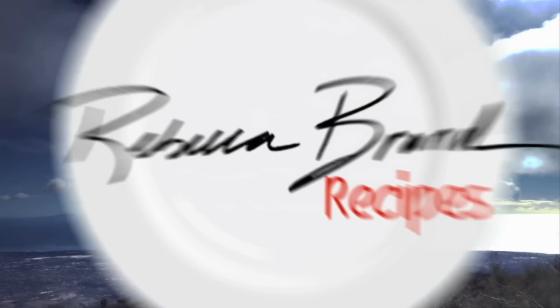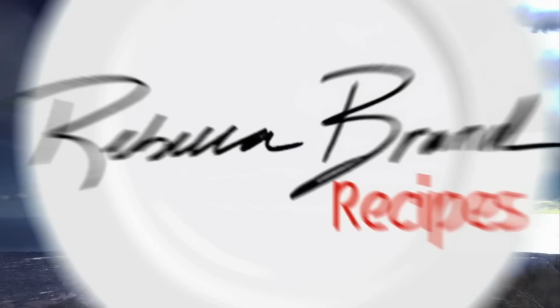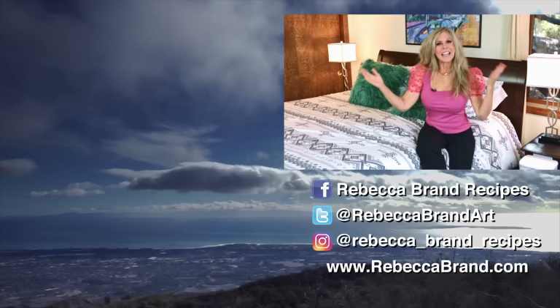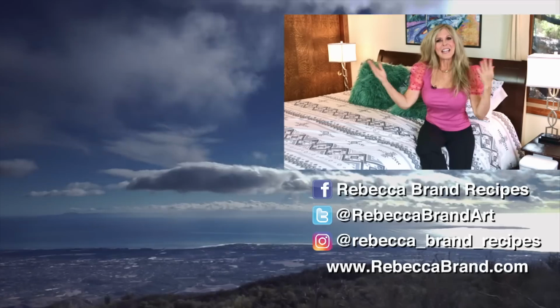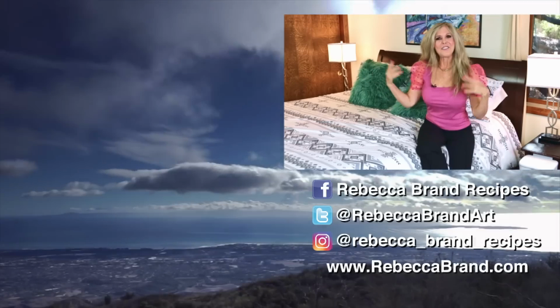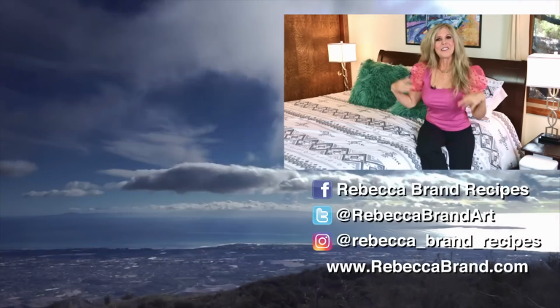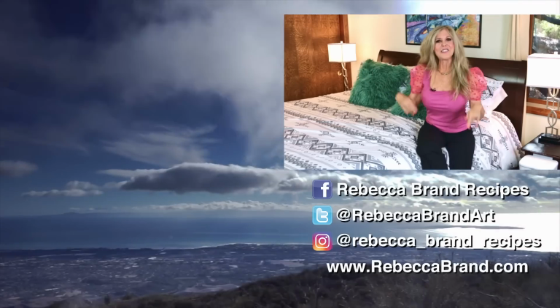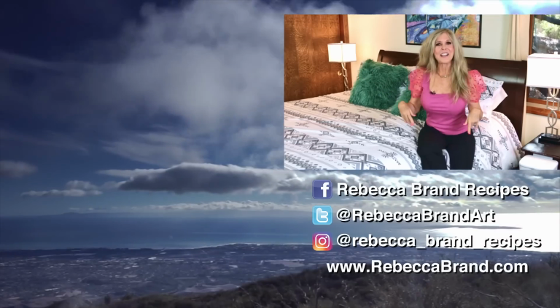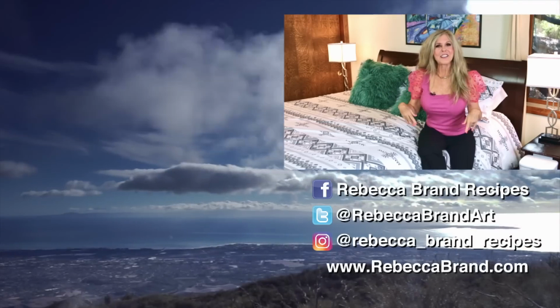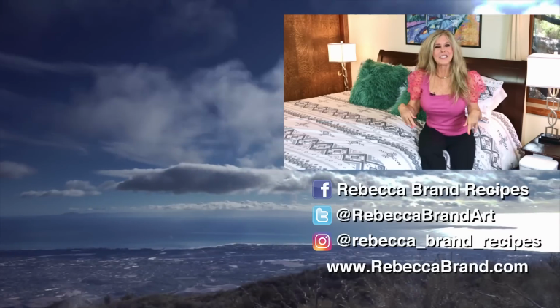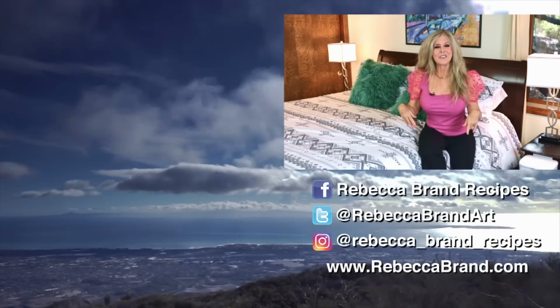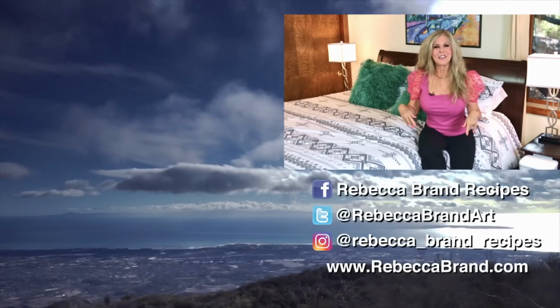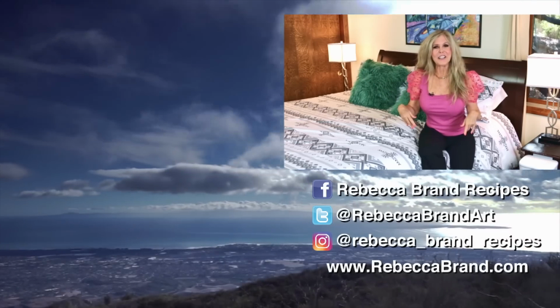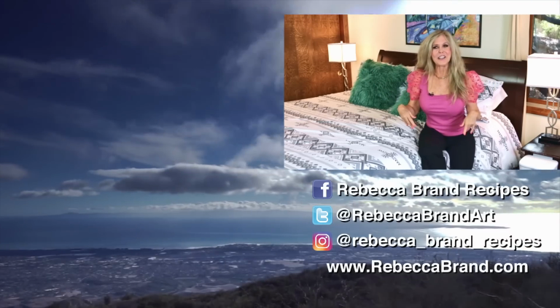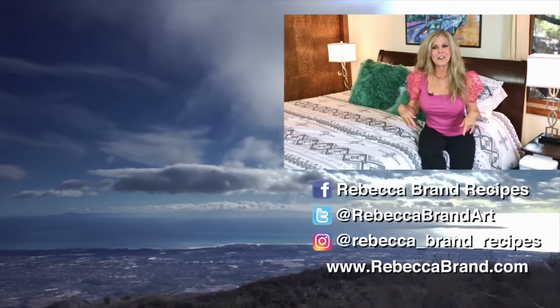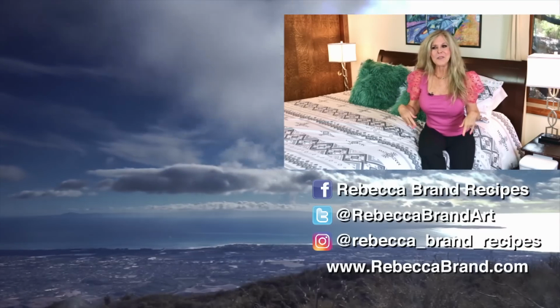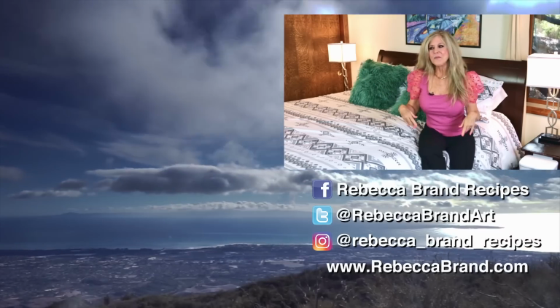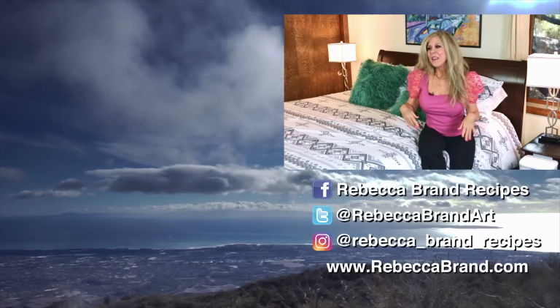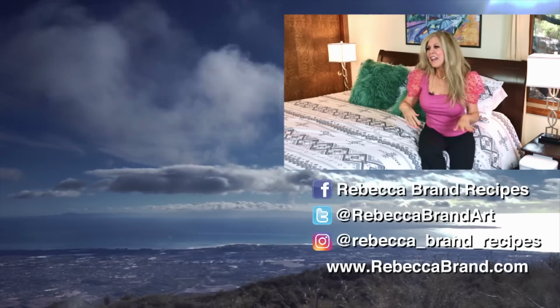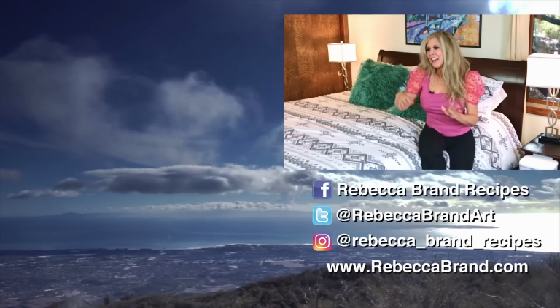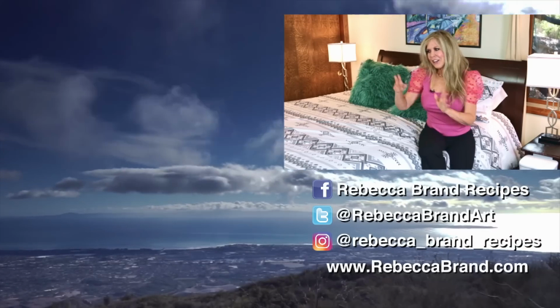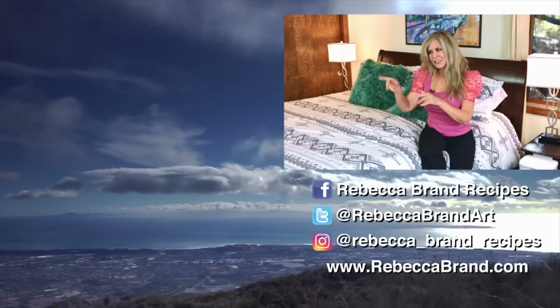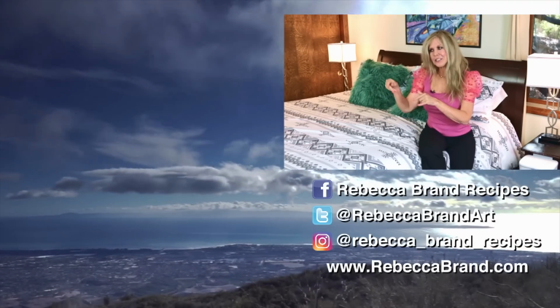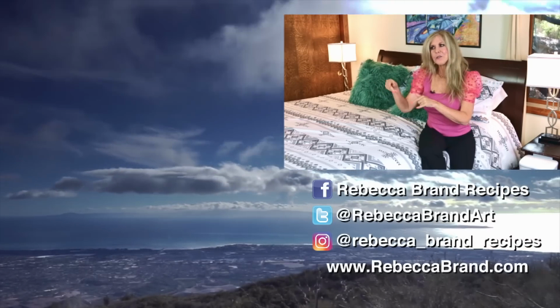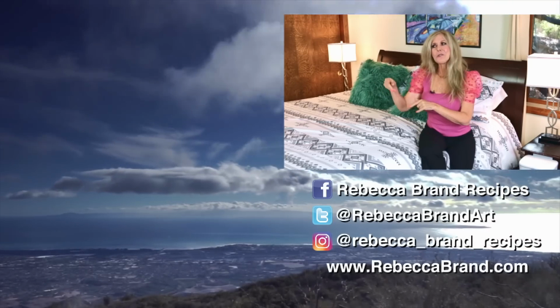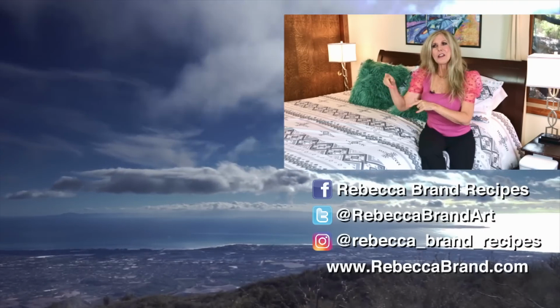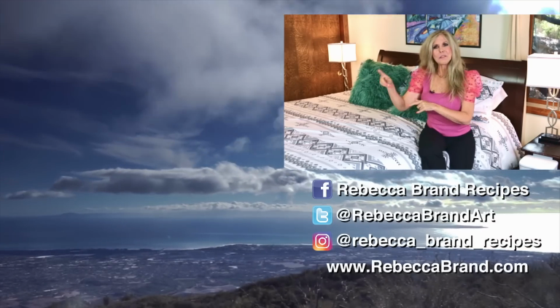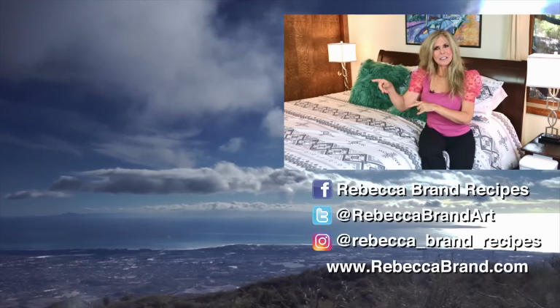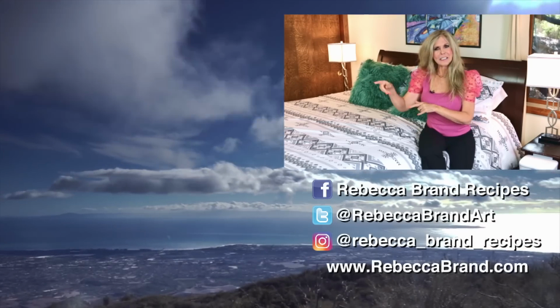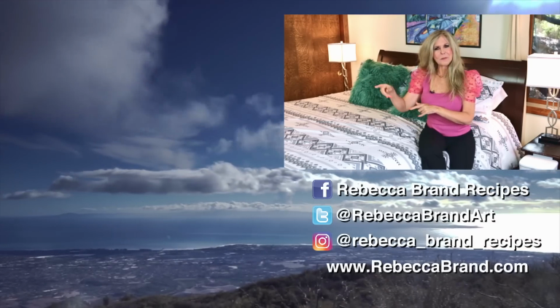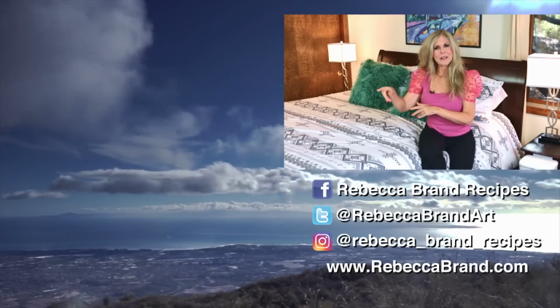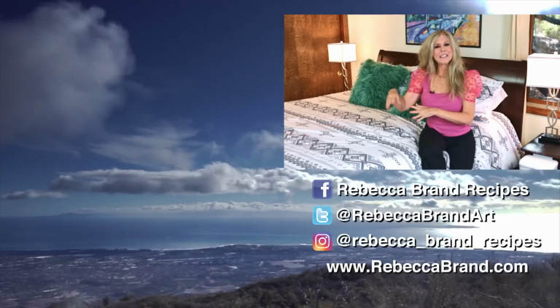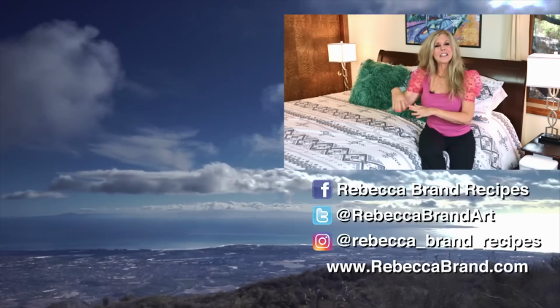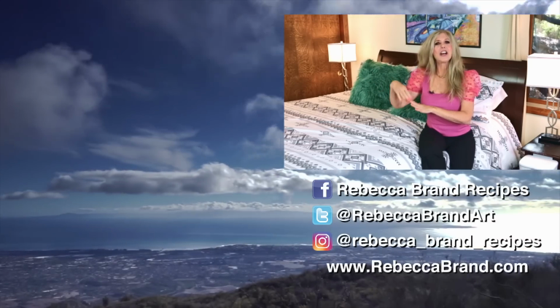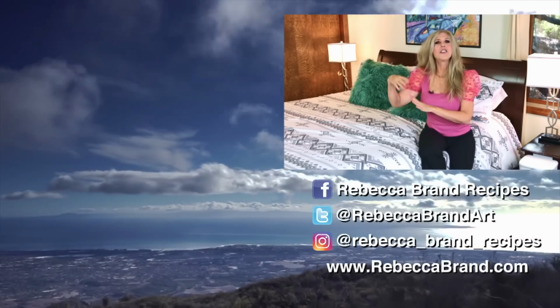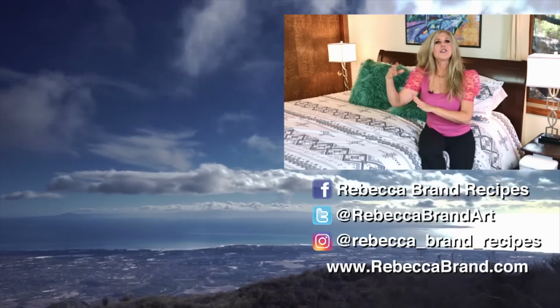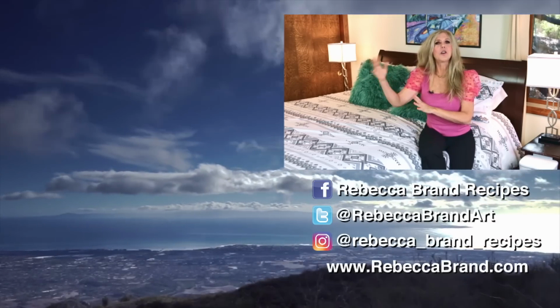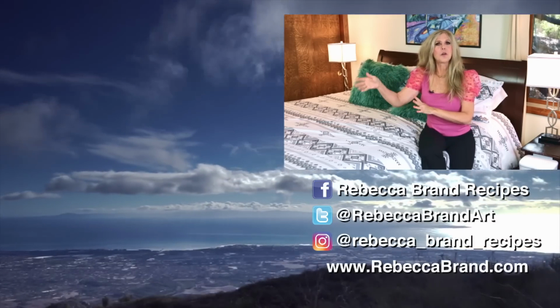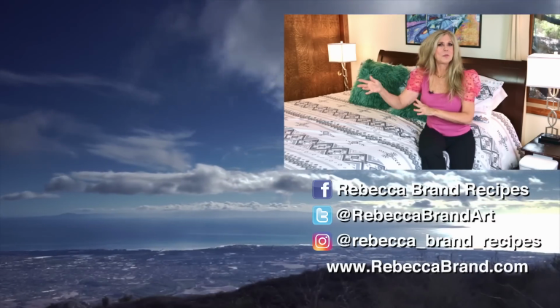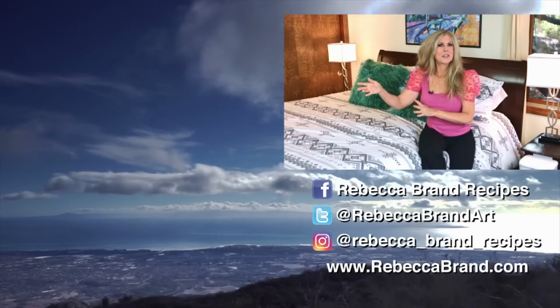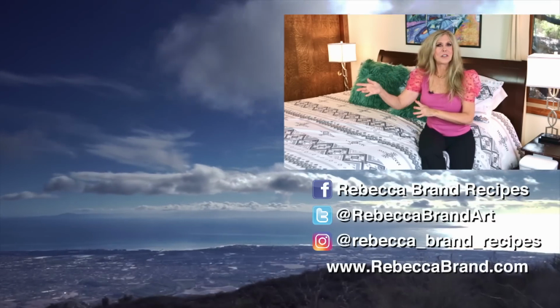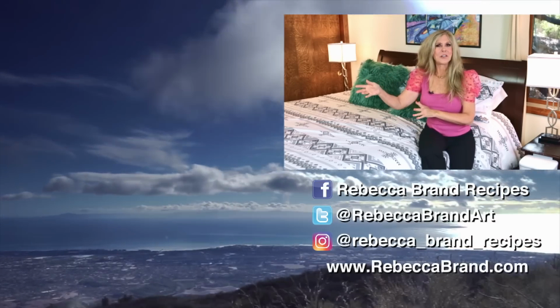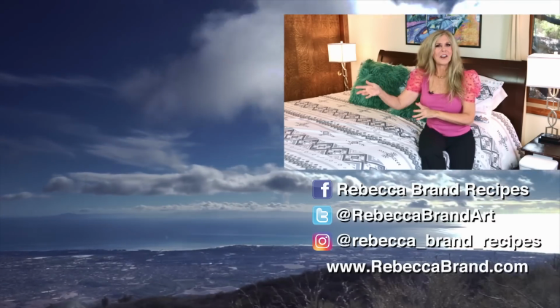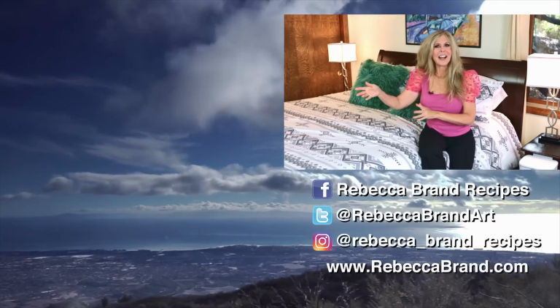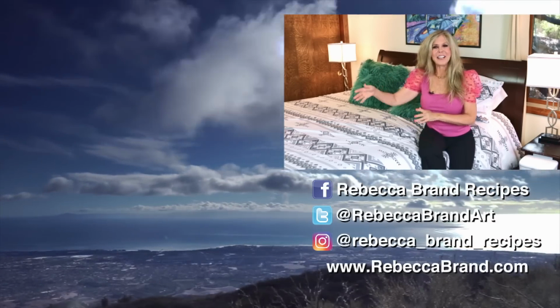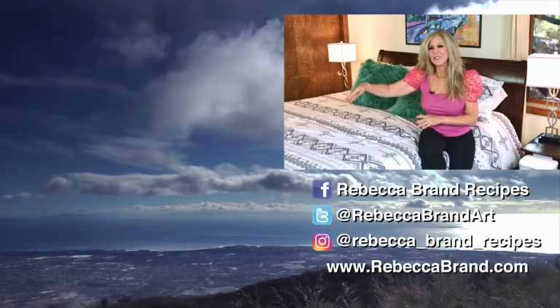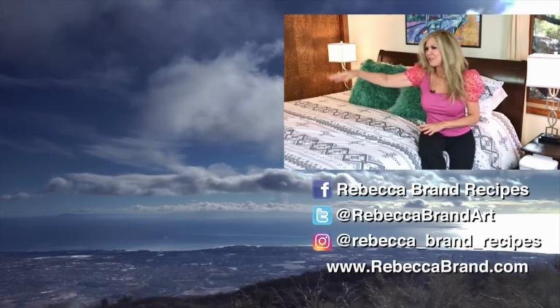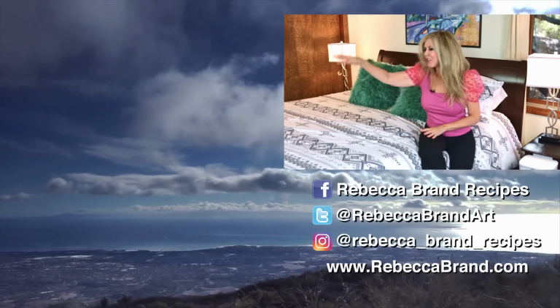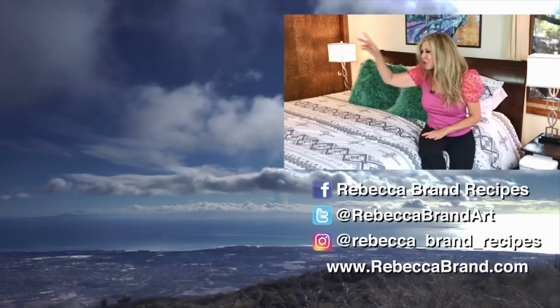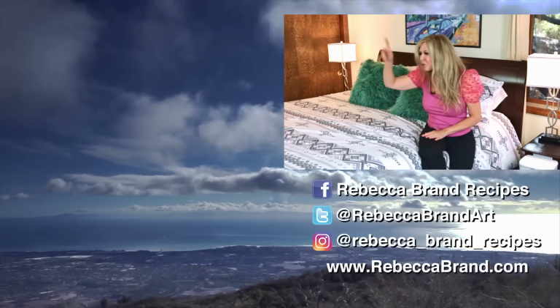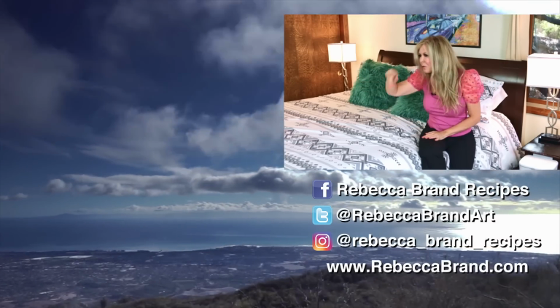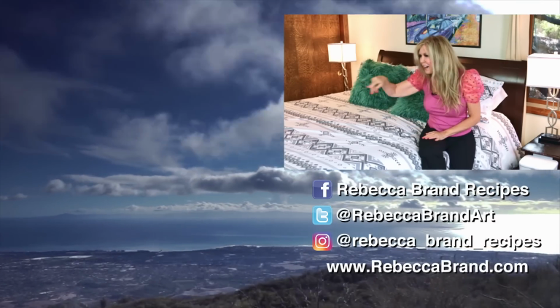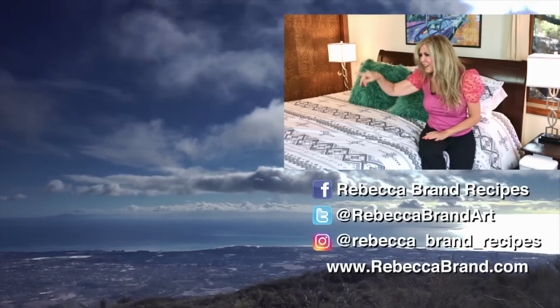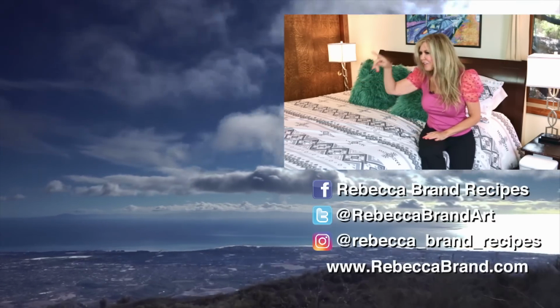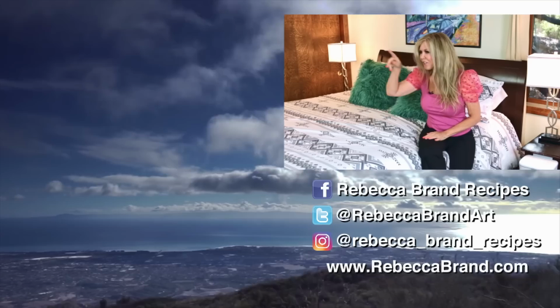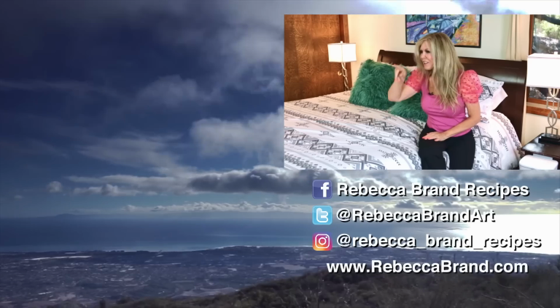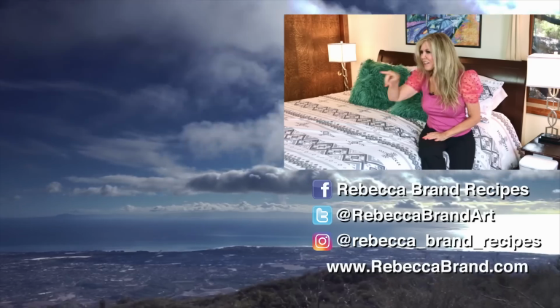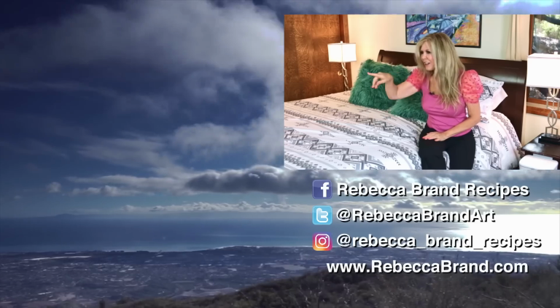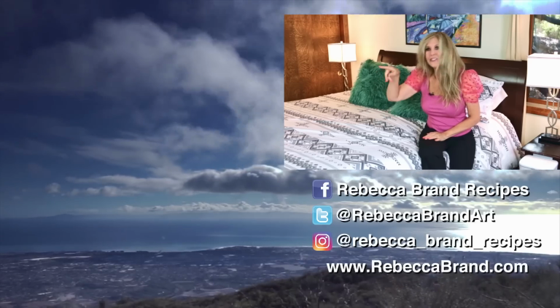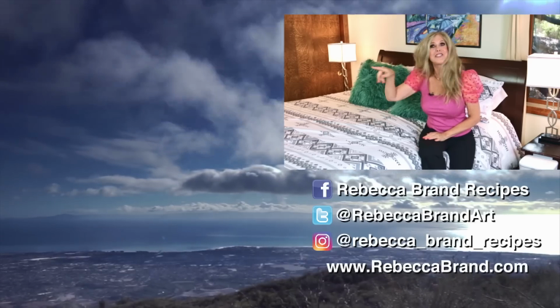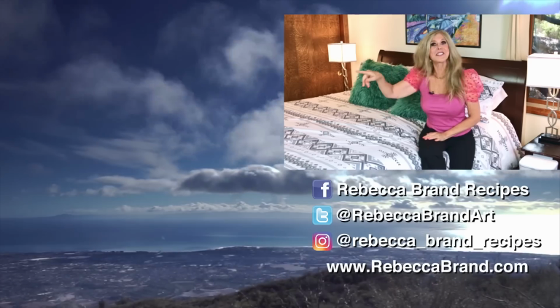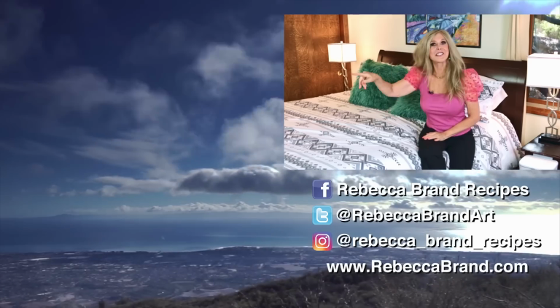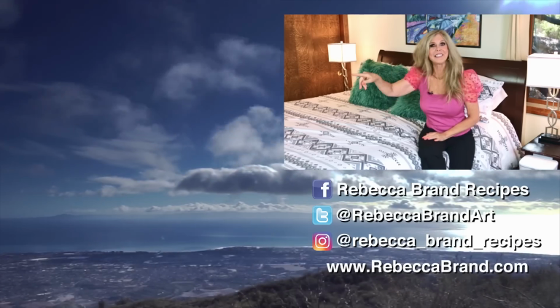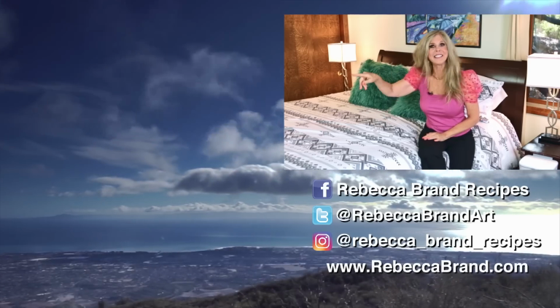If you like this video, here are some great recipes and other home decor items right over there. Just click.